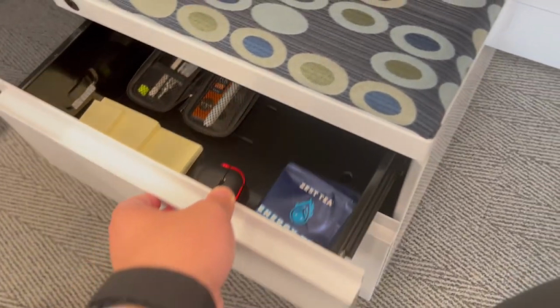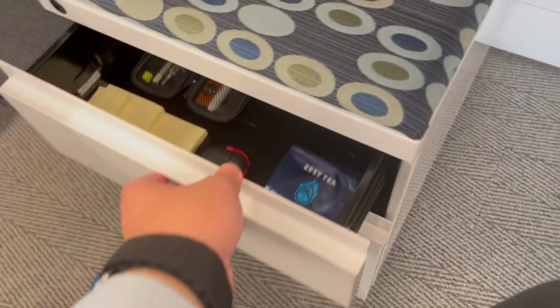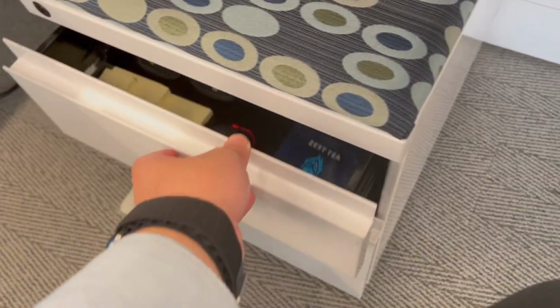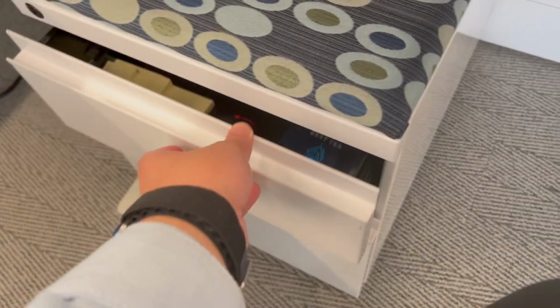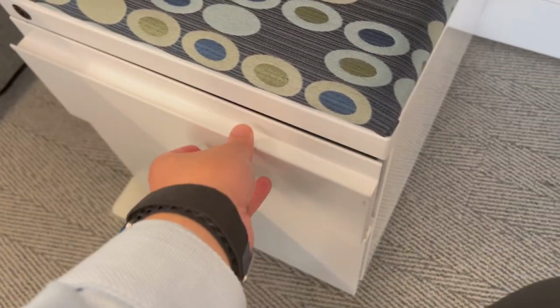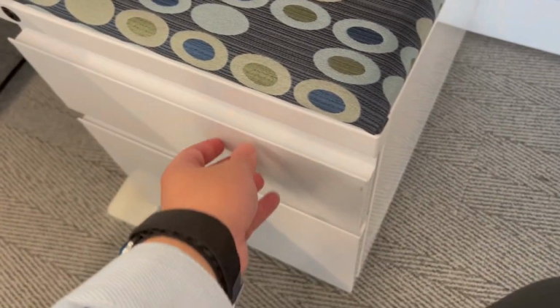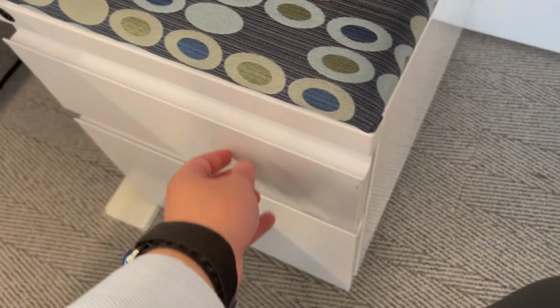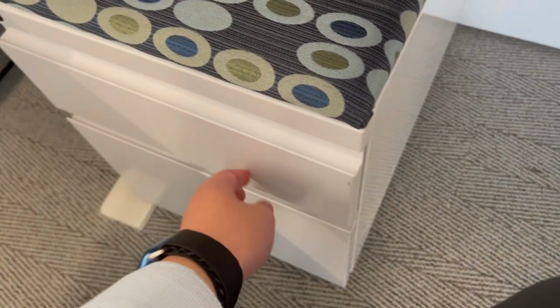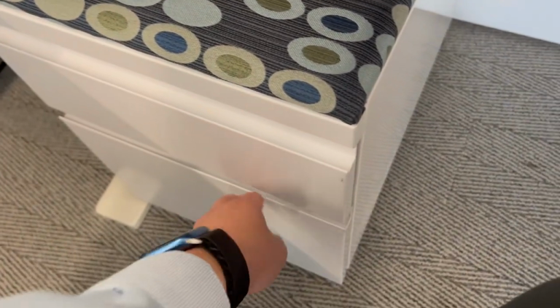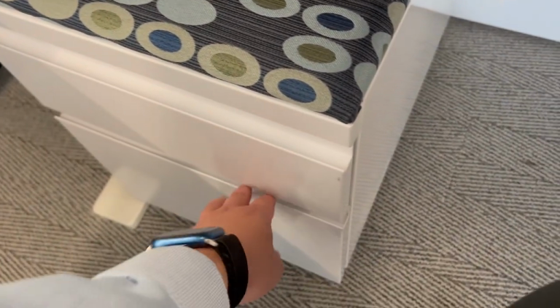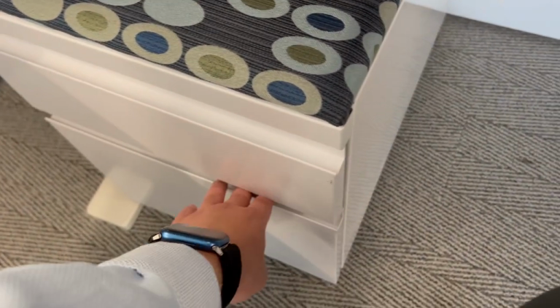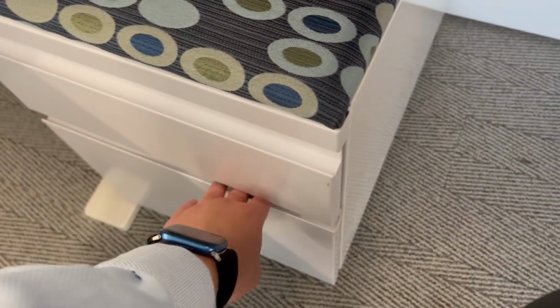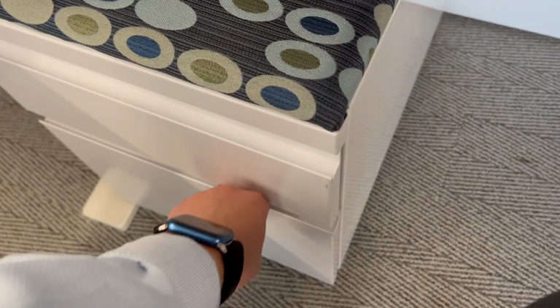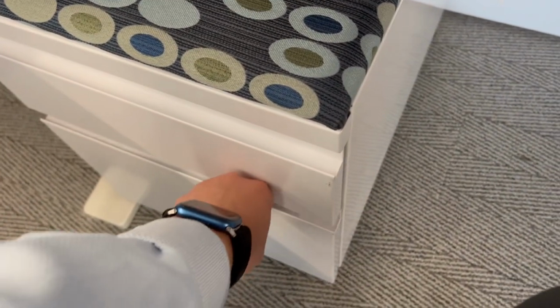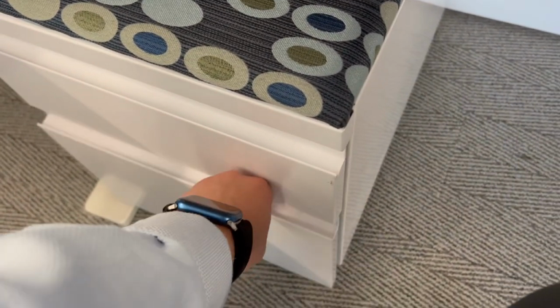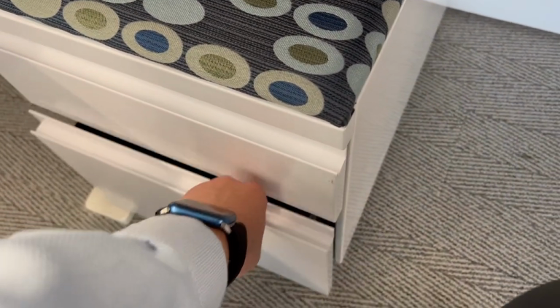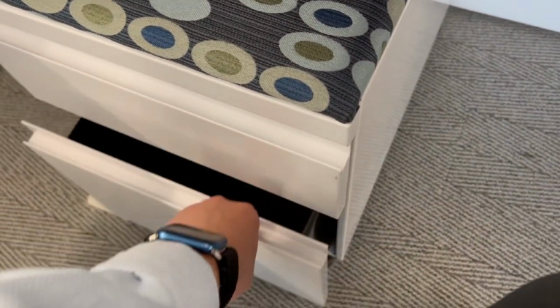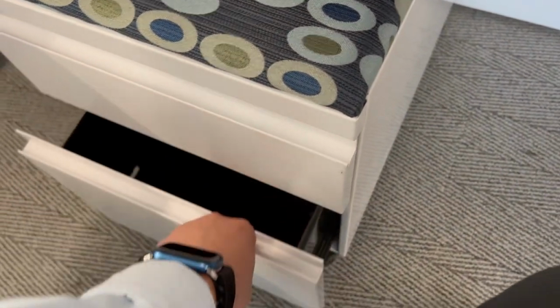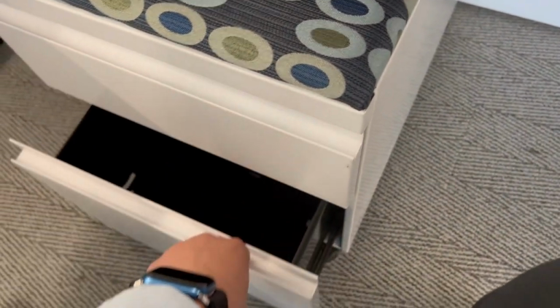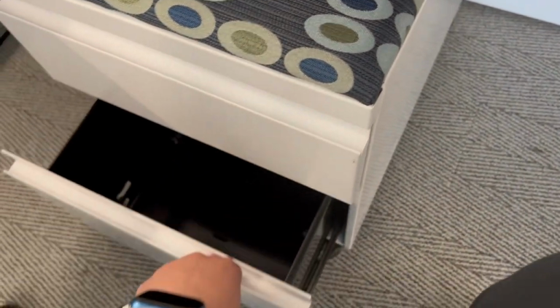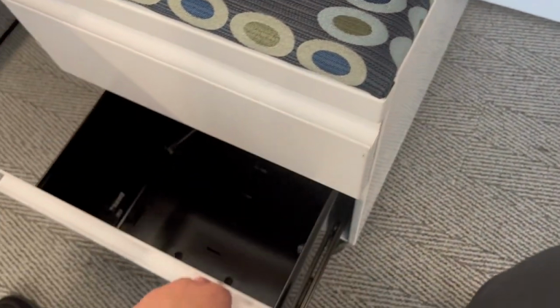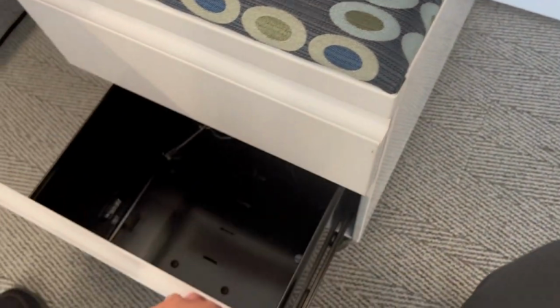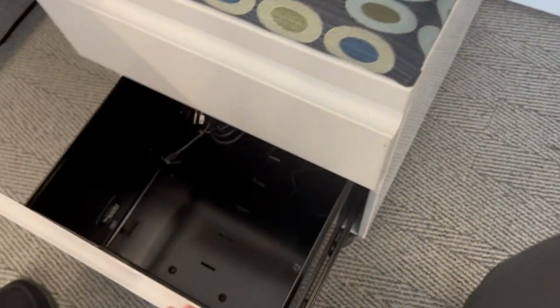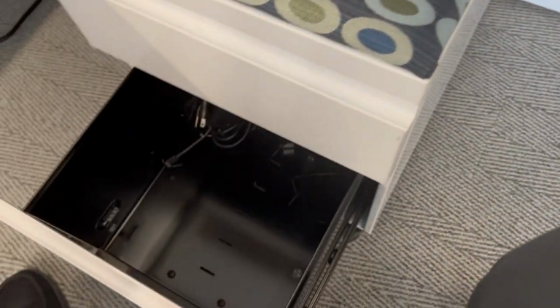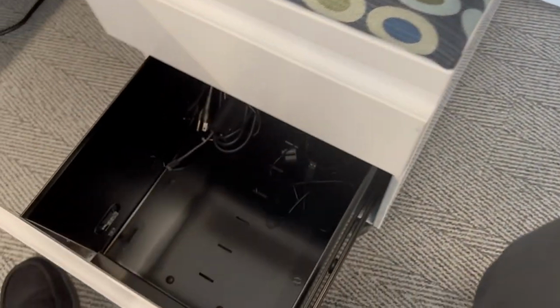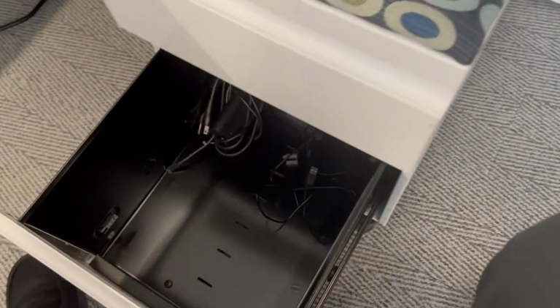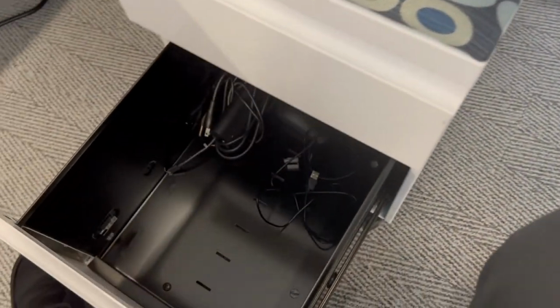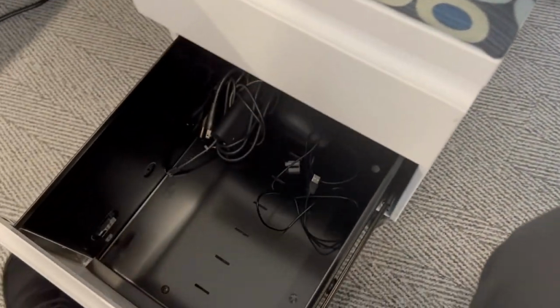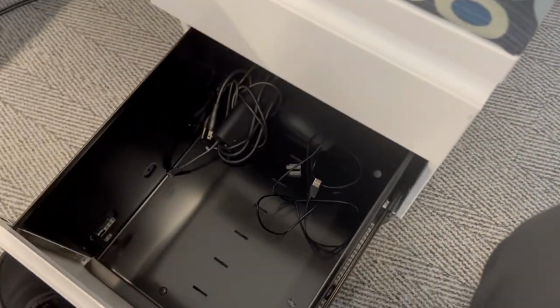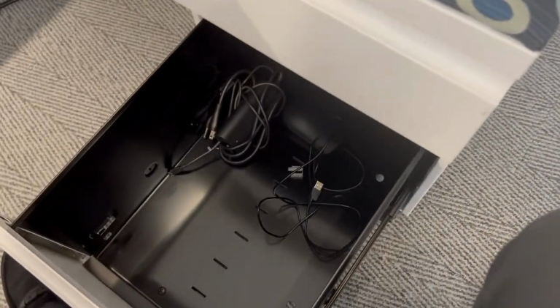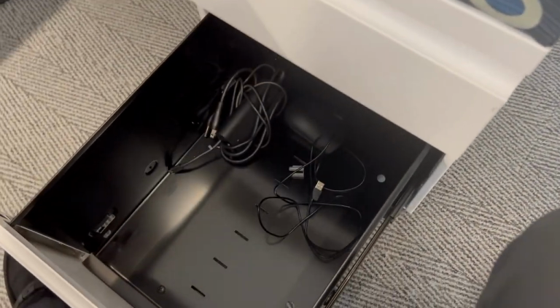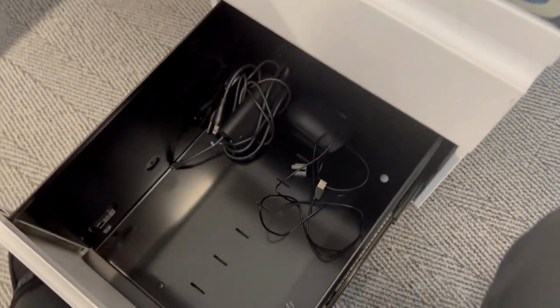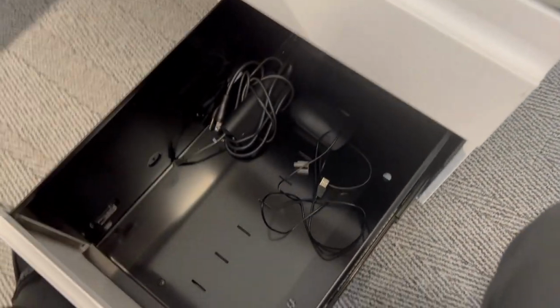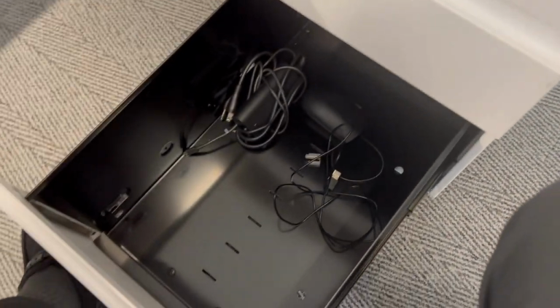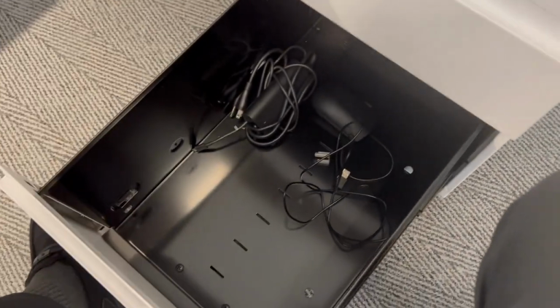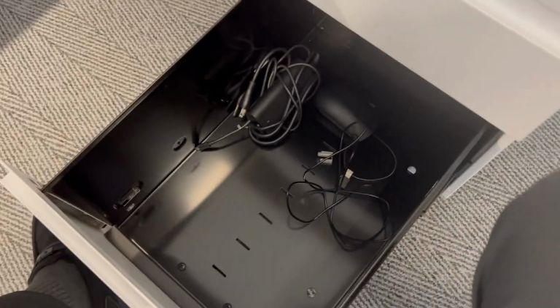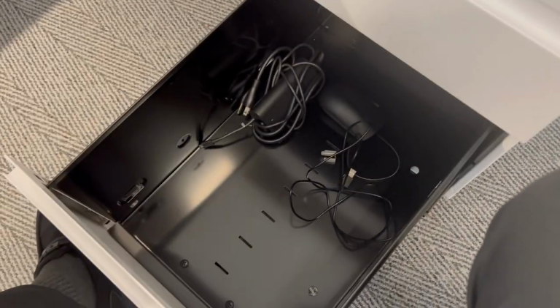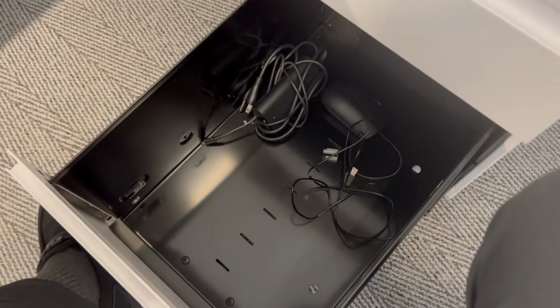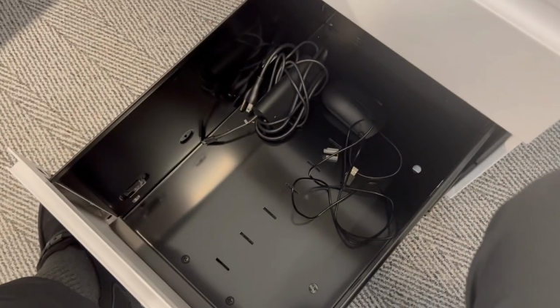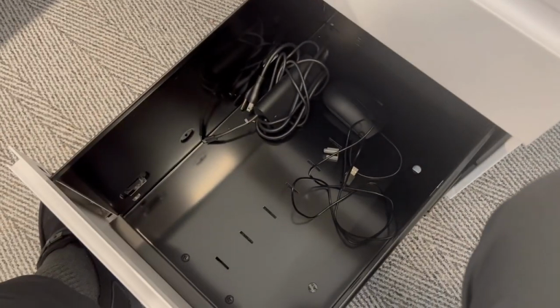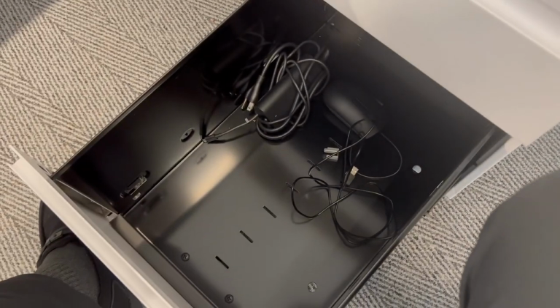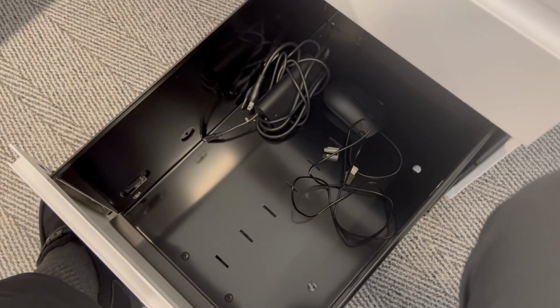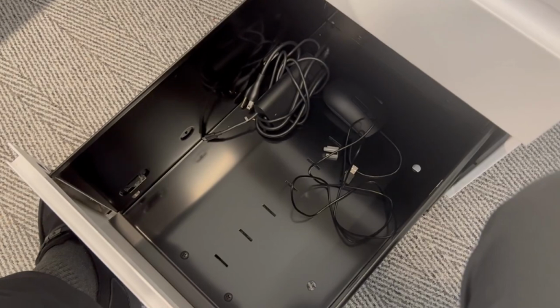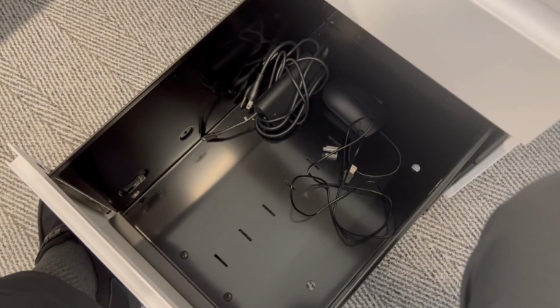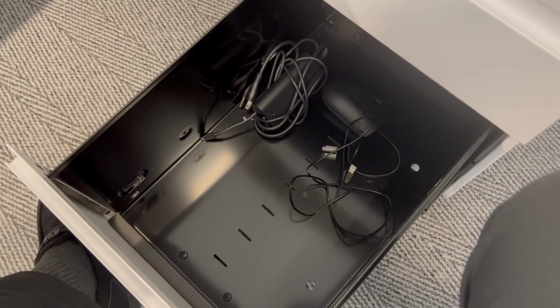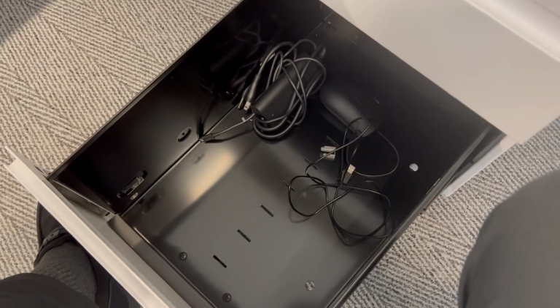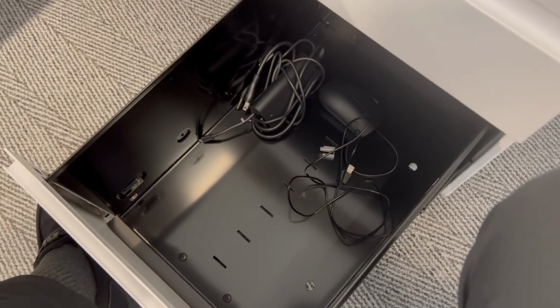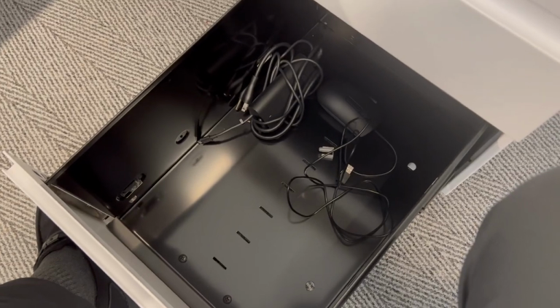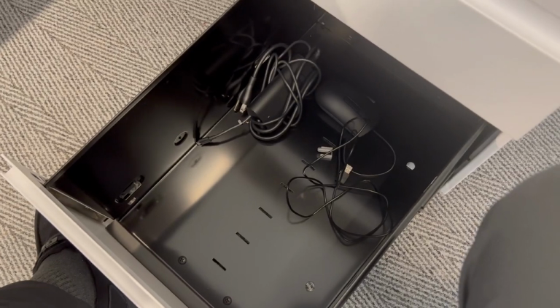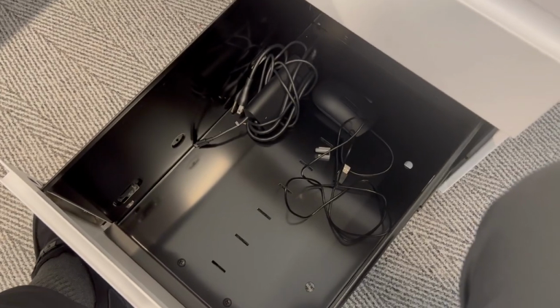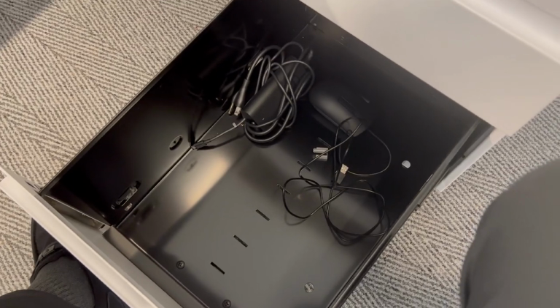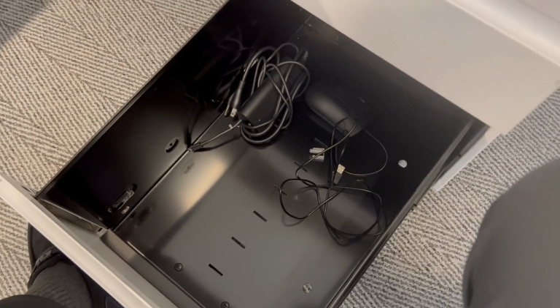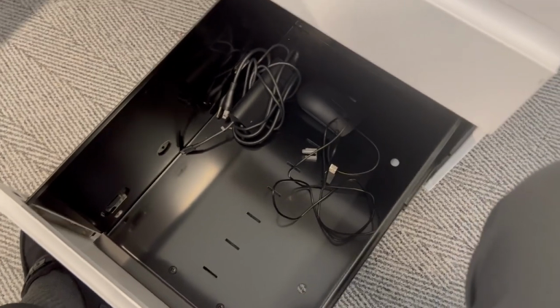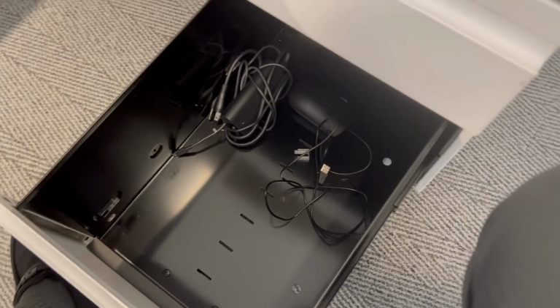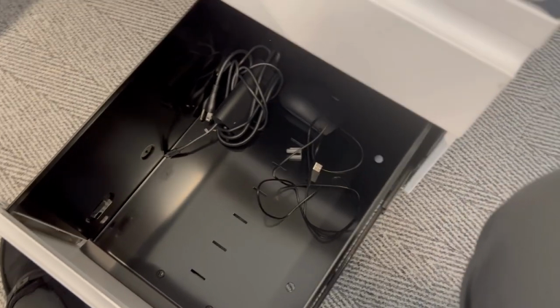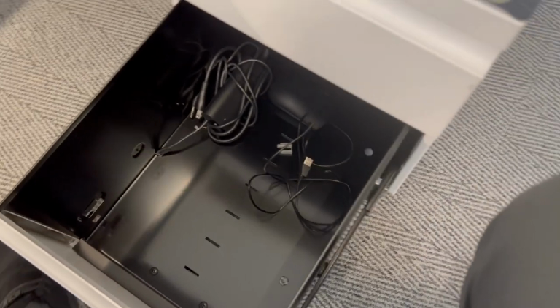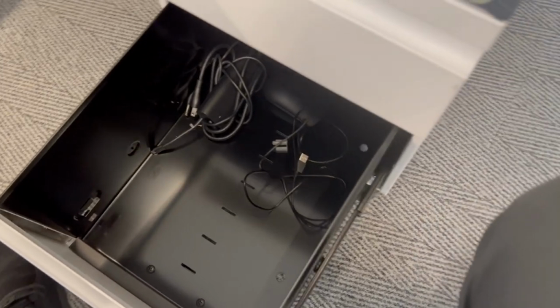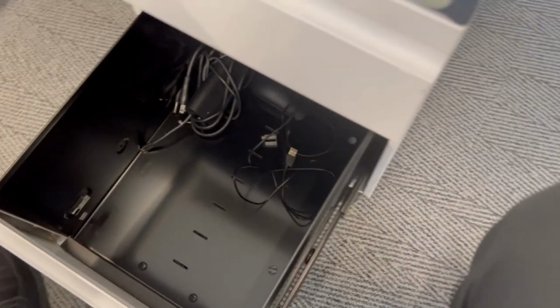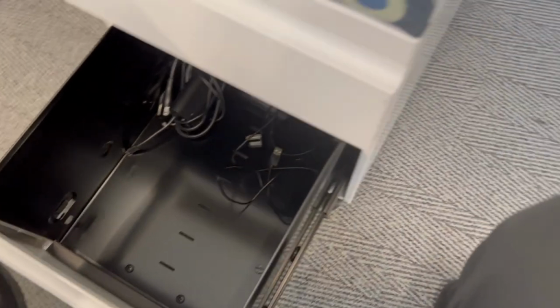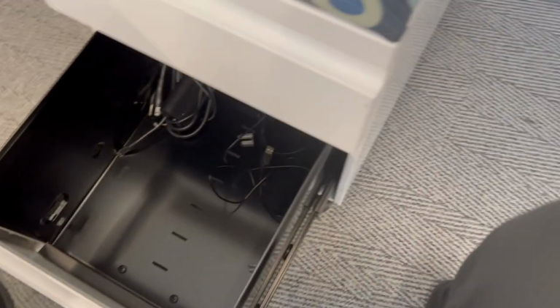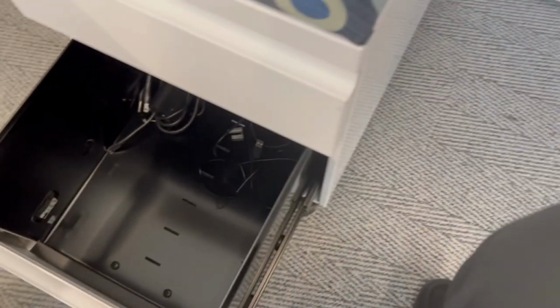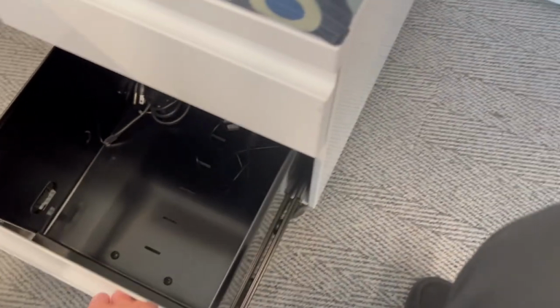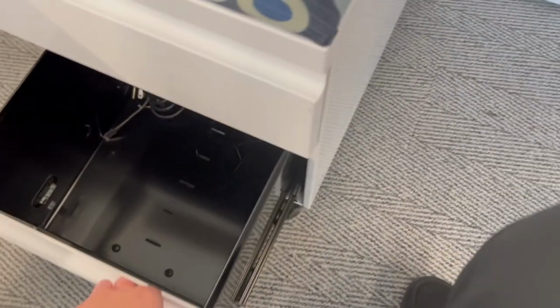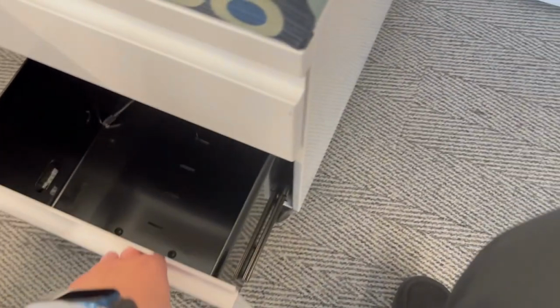The bottom drawer underneath is only for random stuff — I have quarters, an old mouse, and the charger for the laptop.